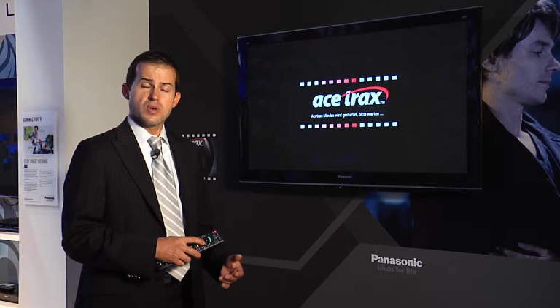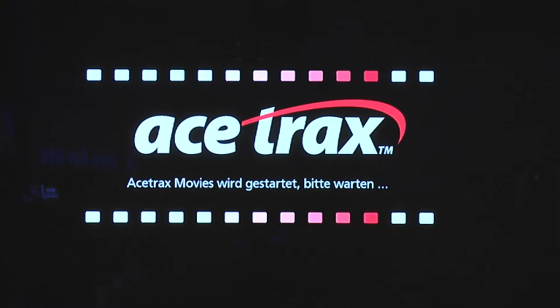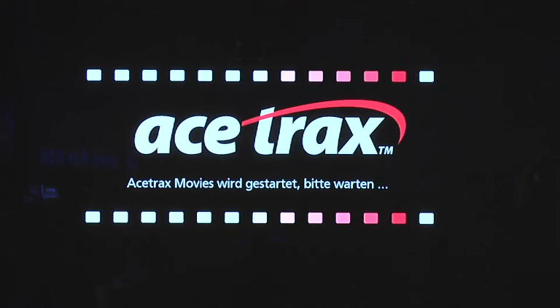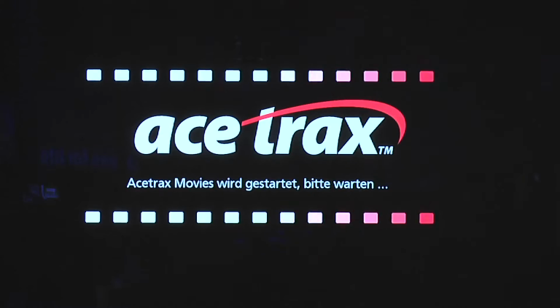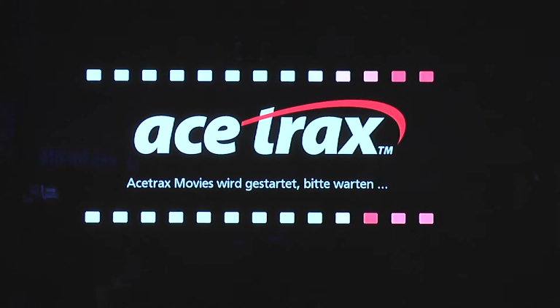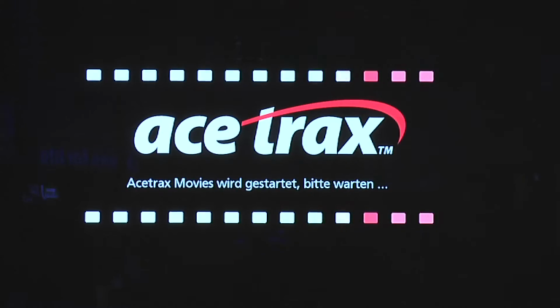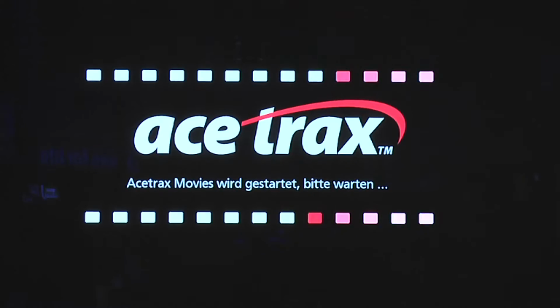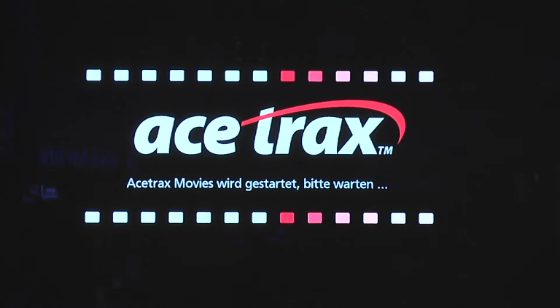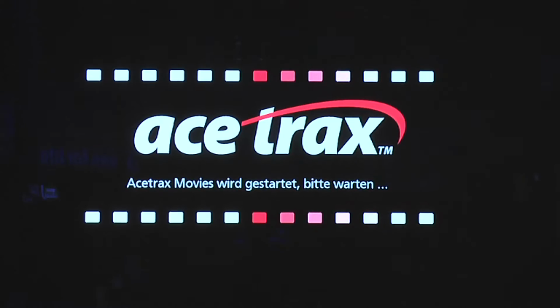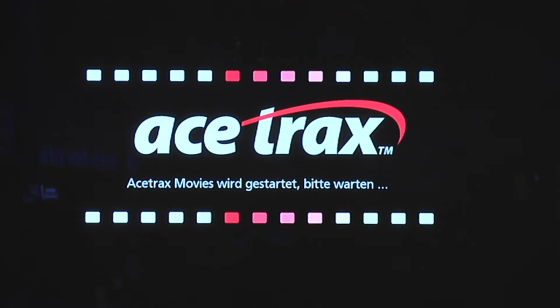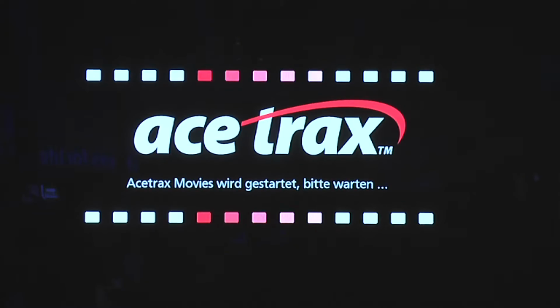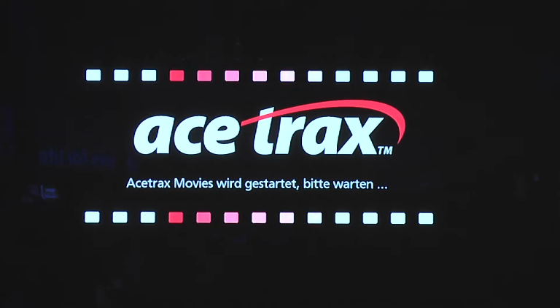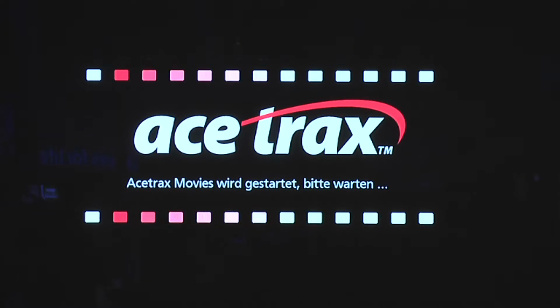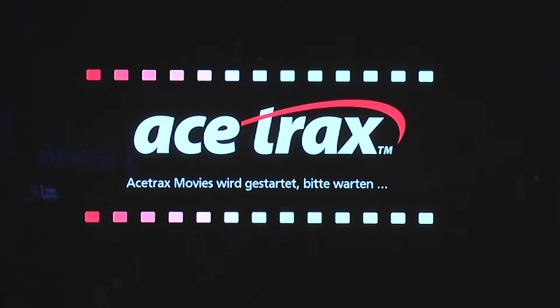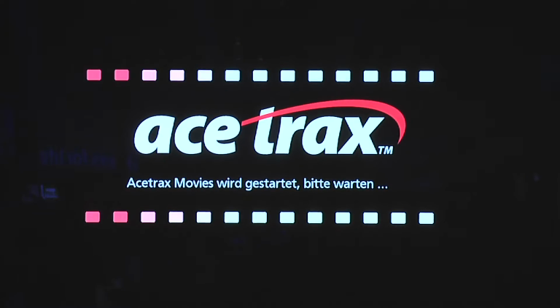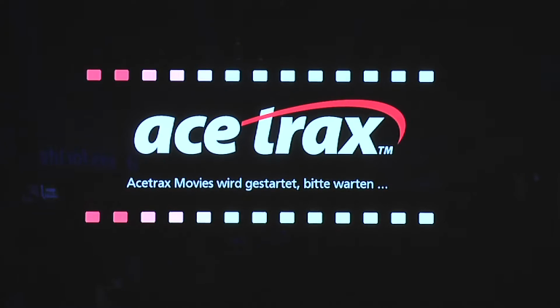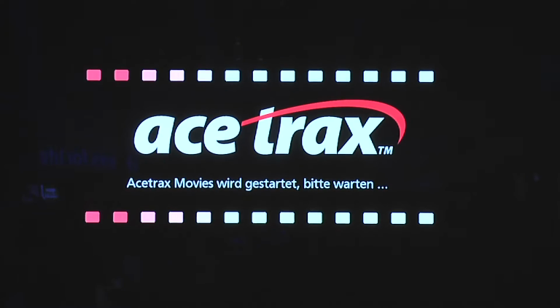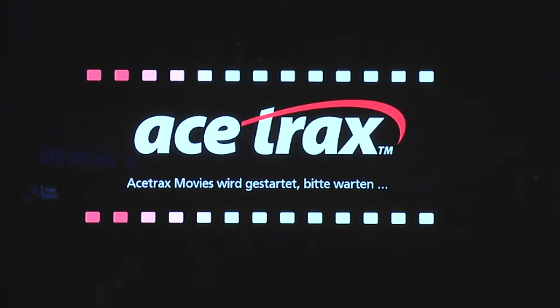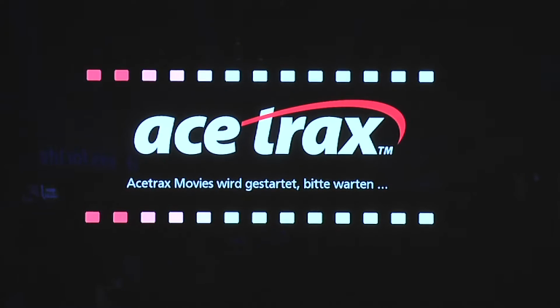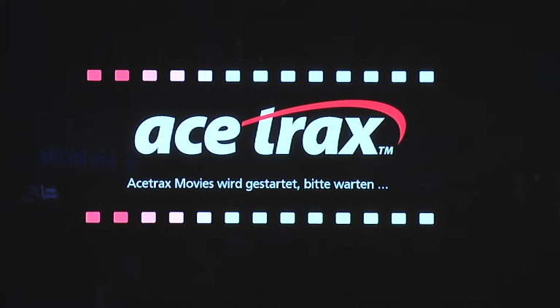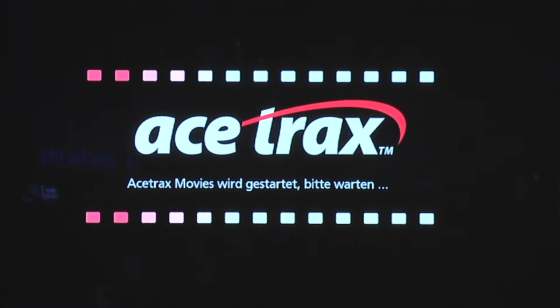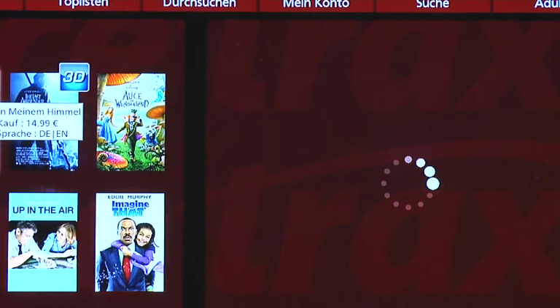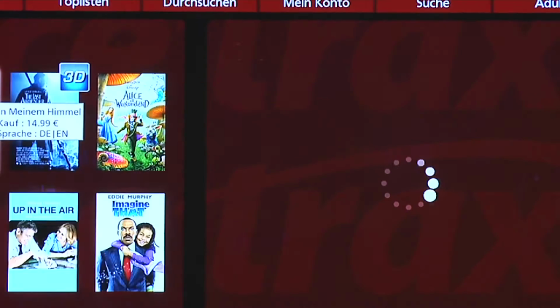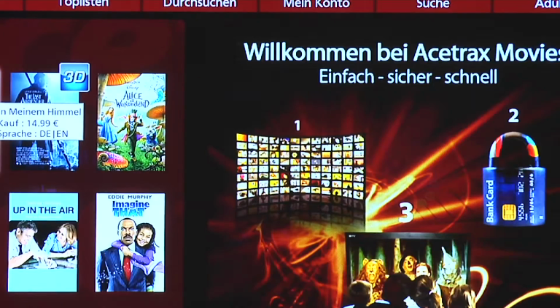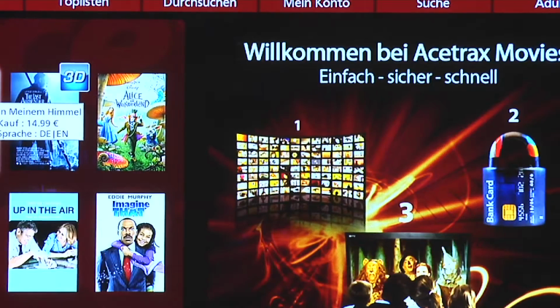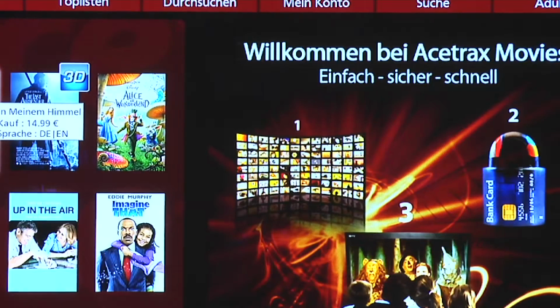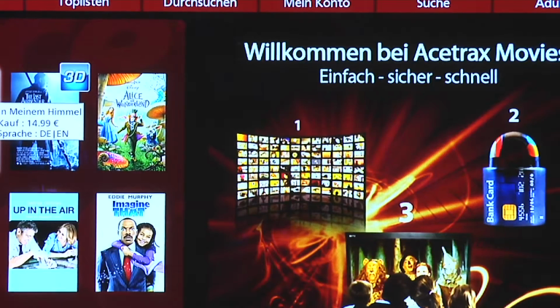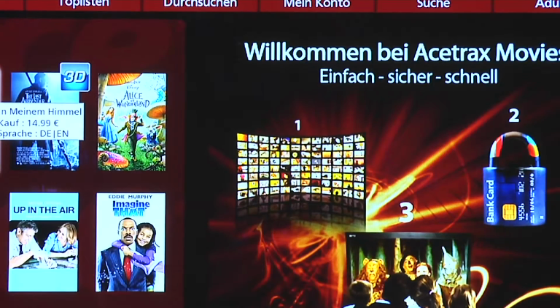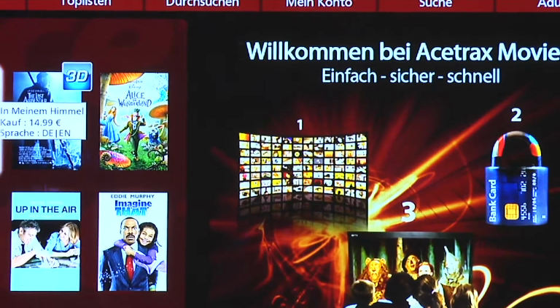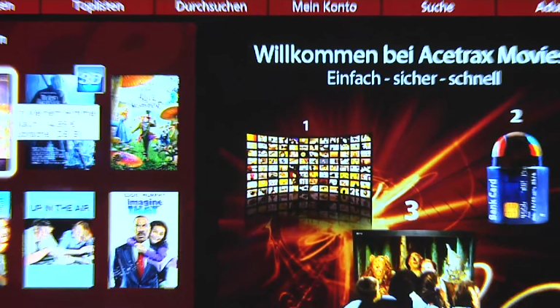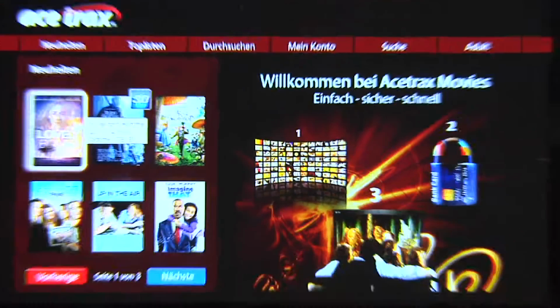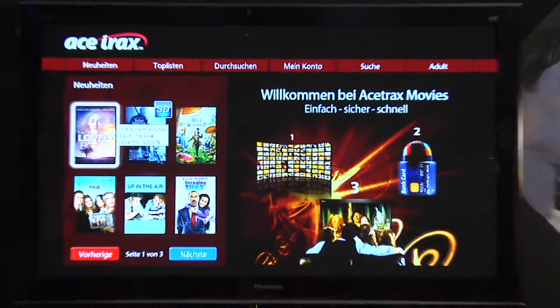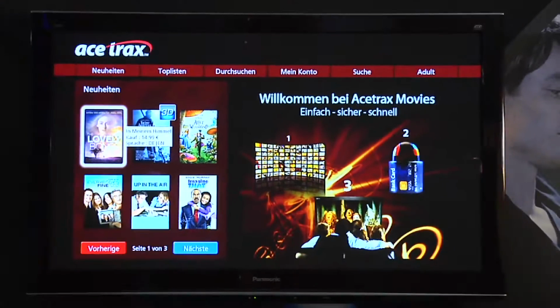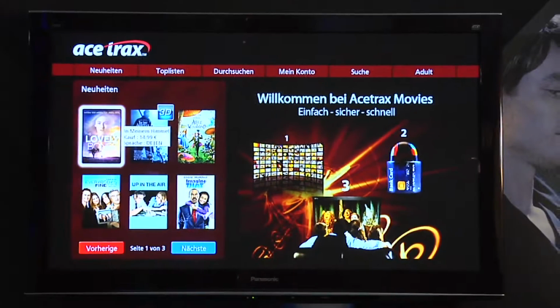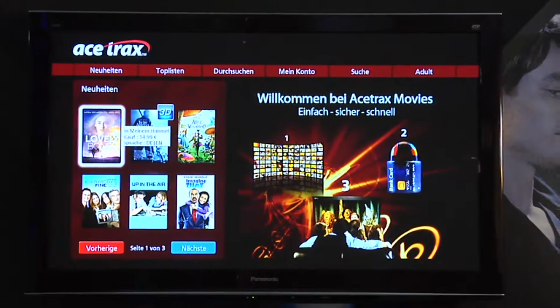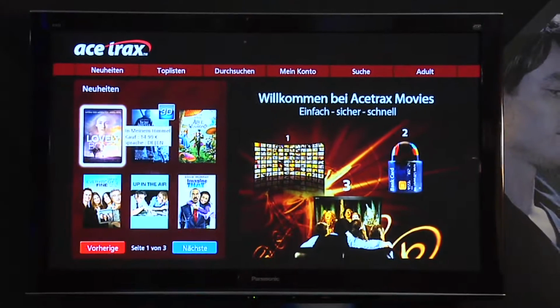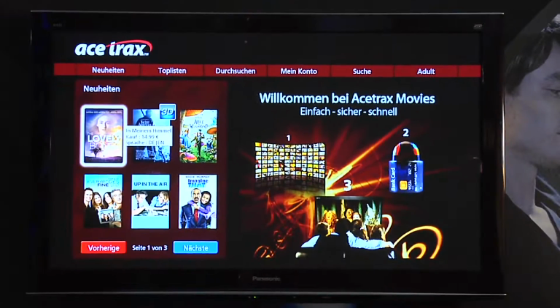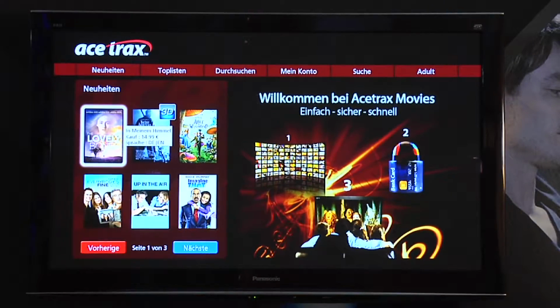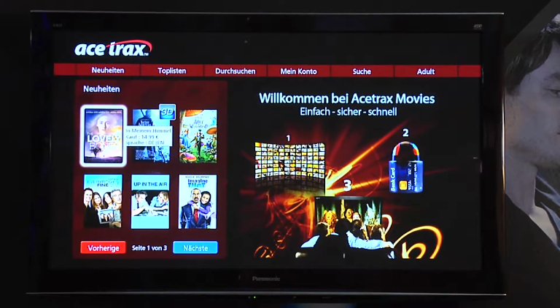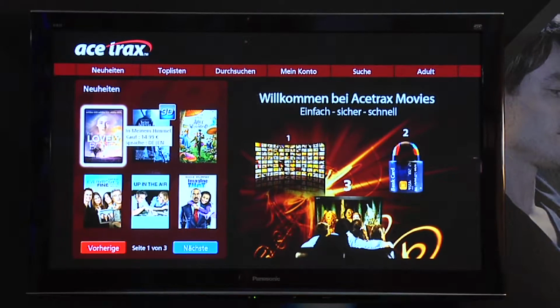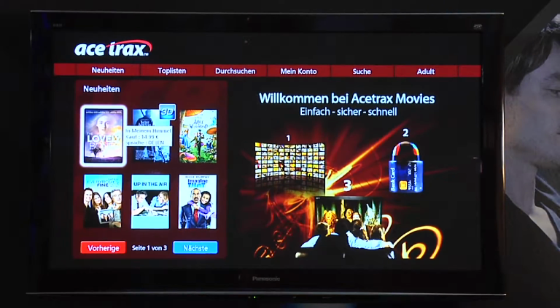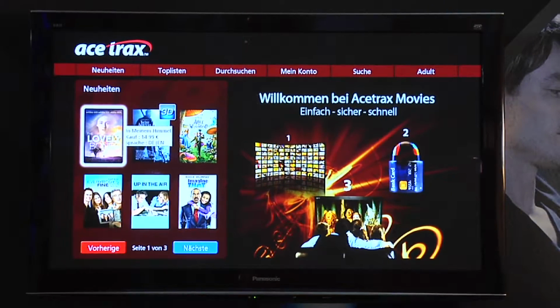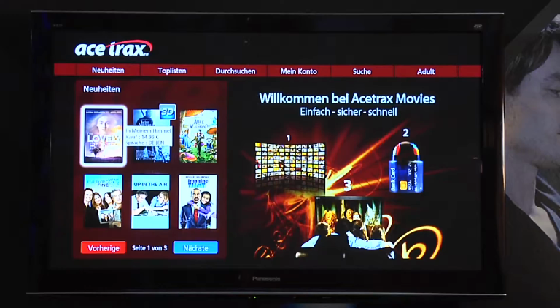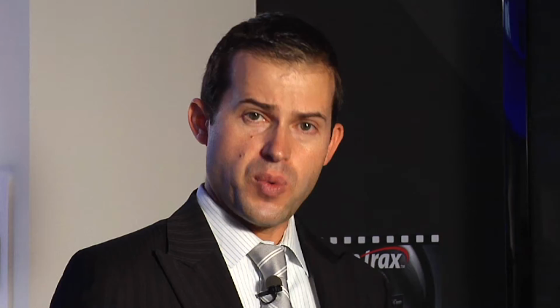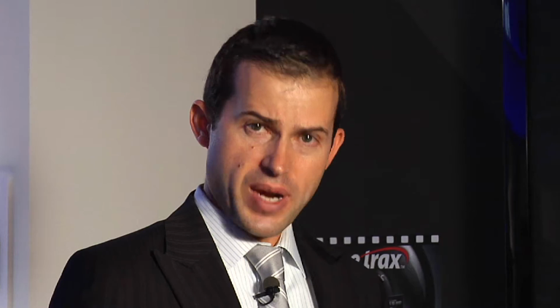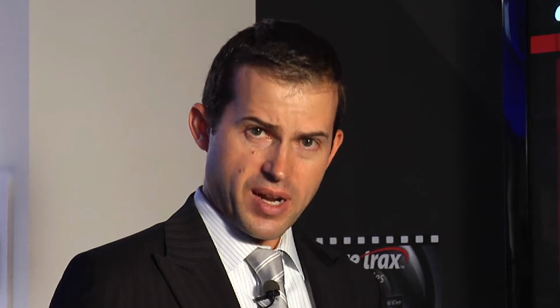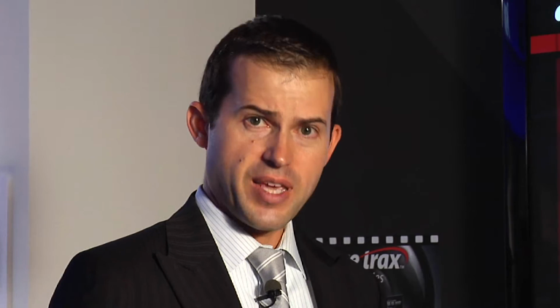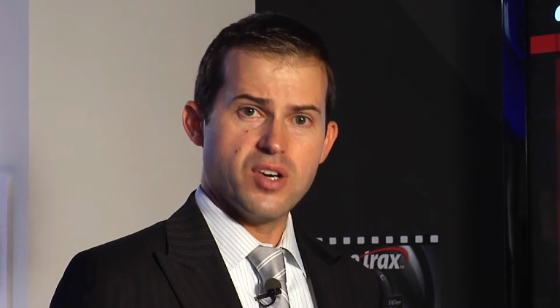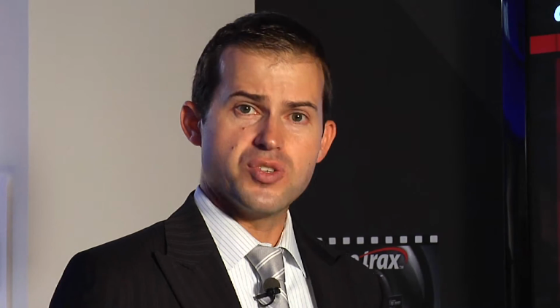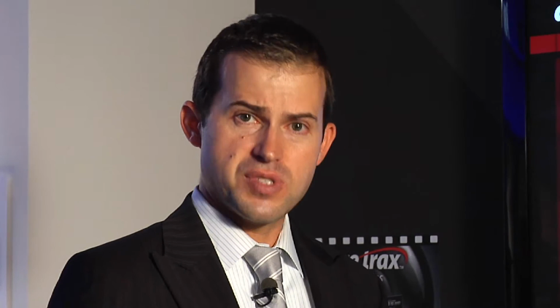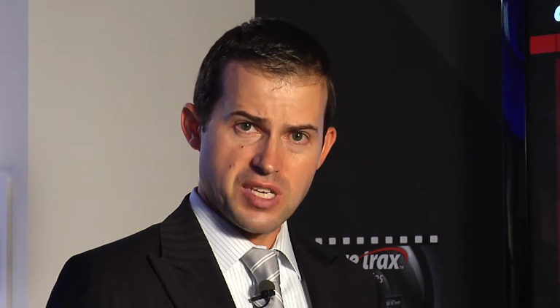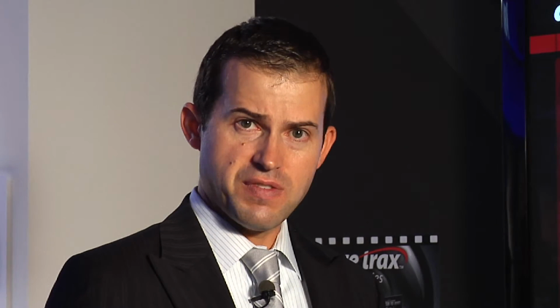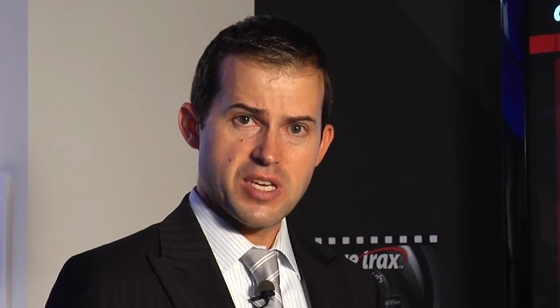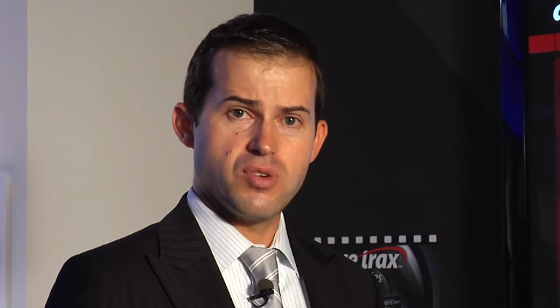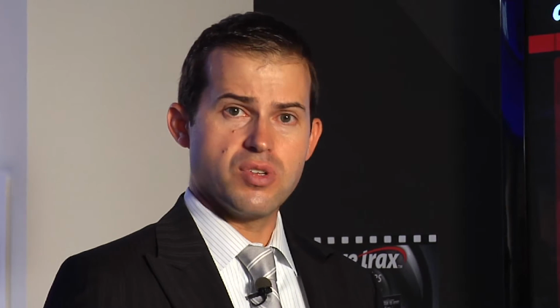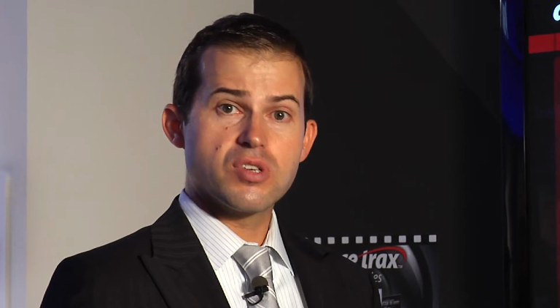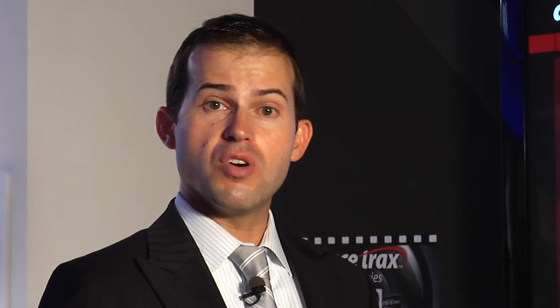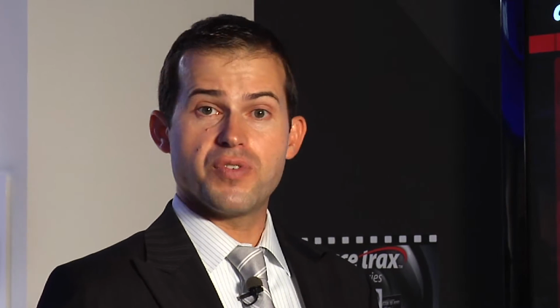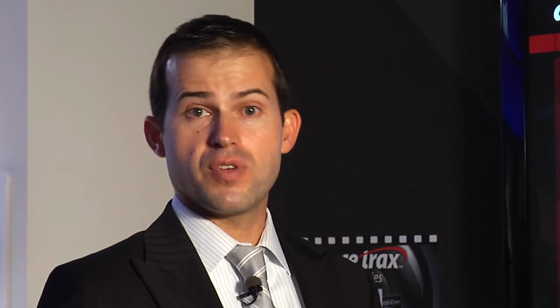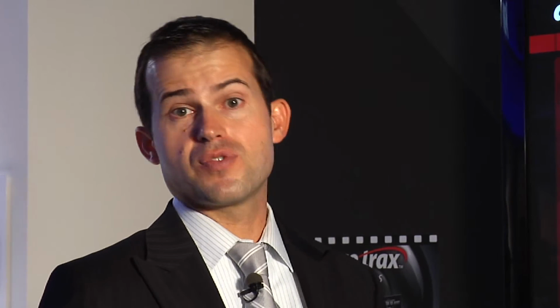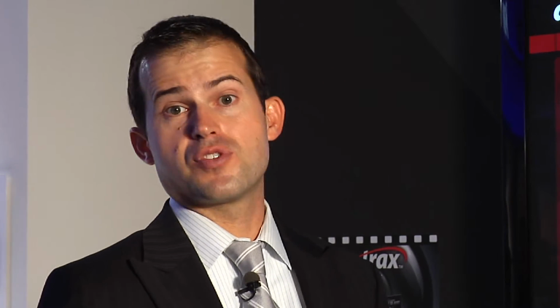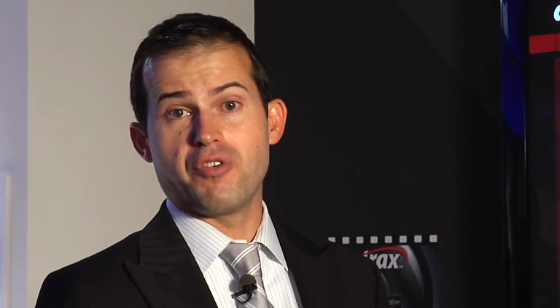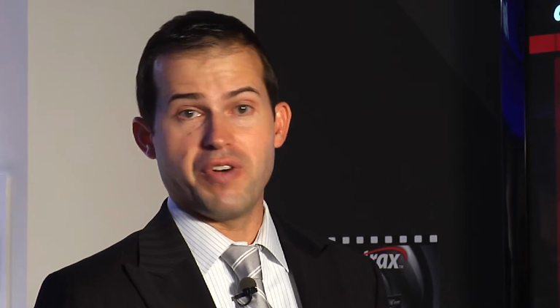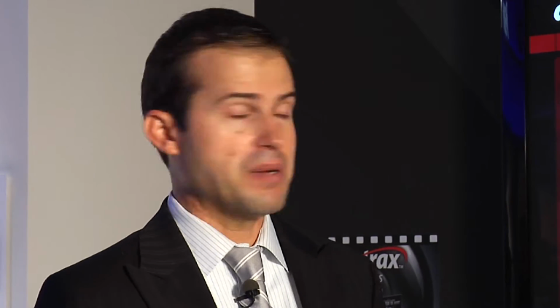Ace Trax is a video on demand service provider that allows you to rent or to buy movies directly on your TV, in the comfort of your sofa.